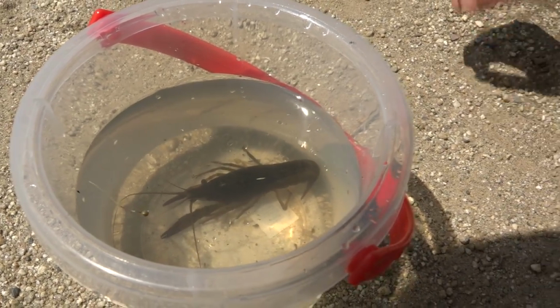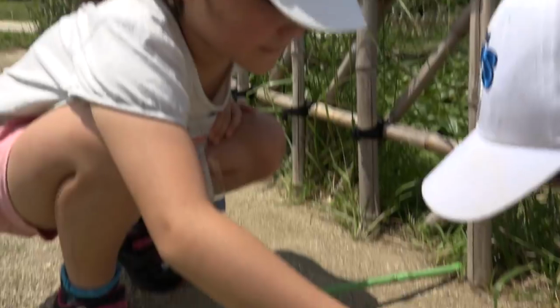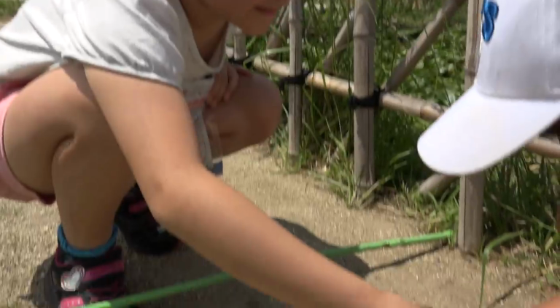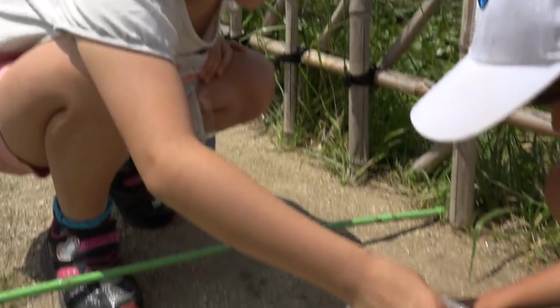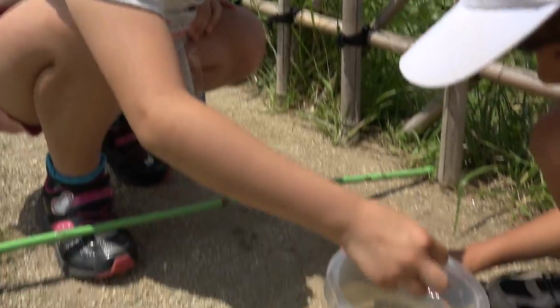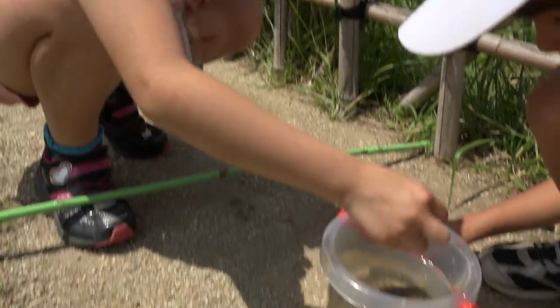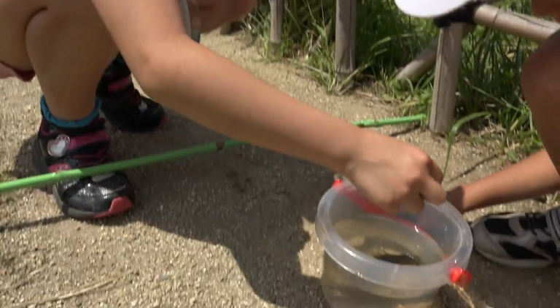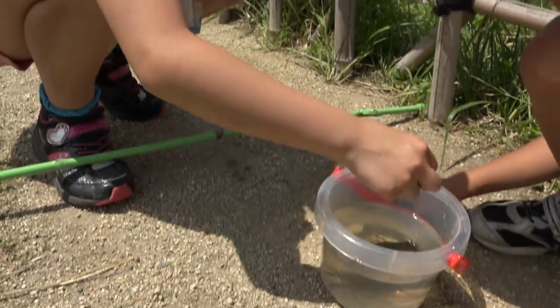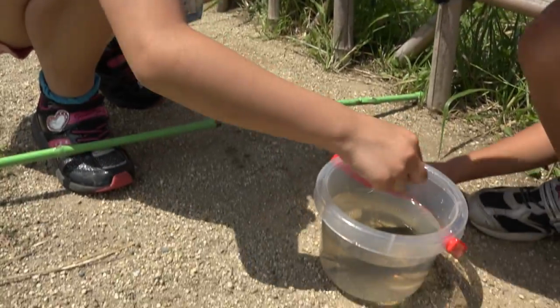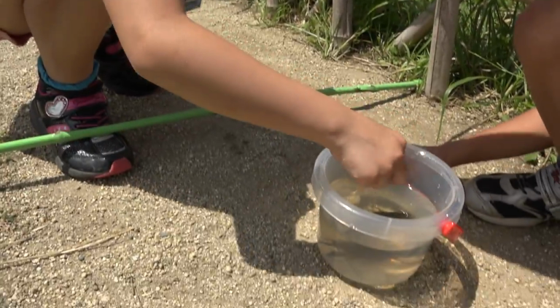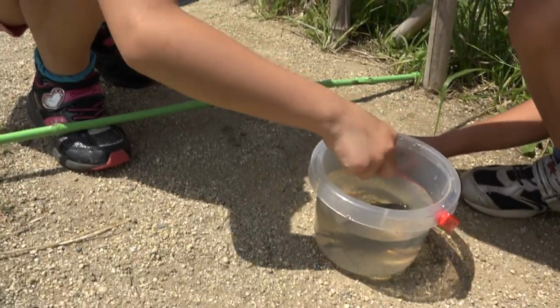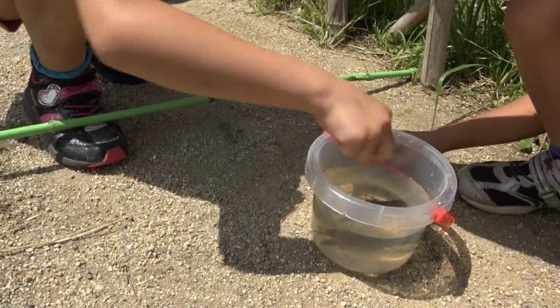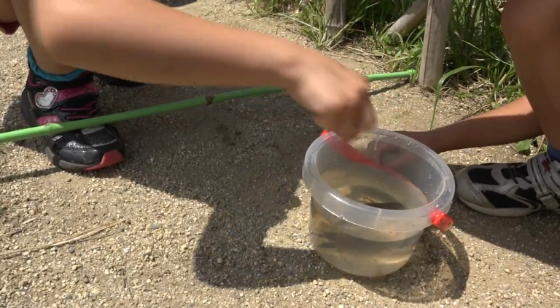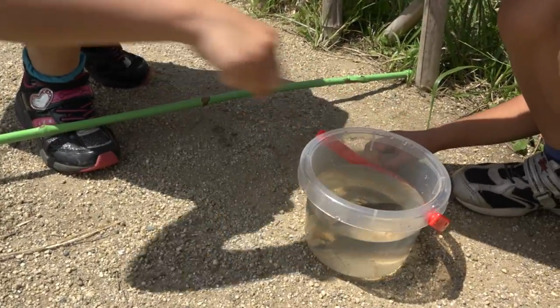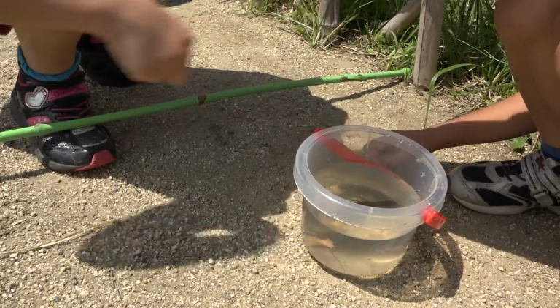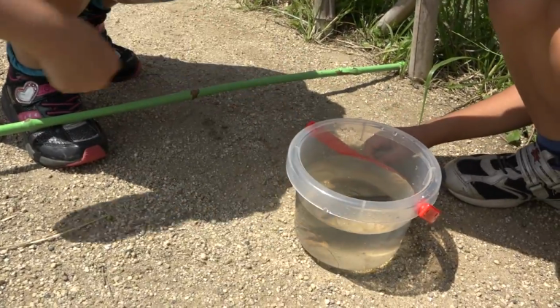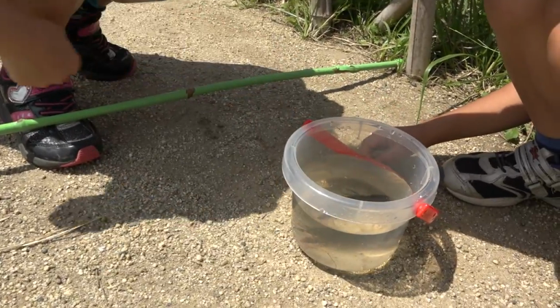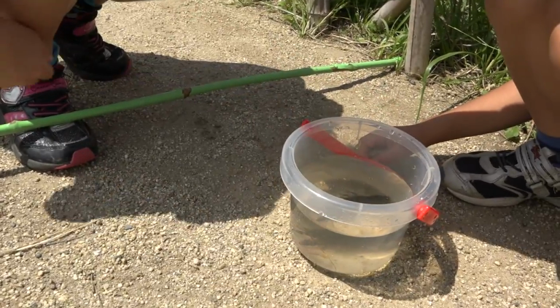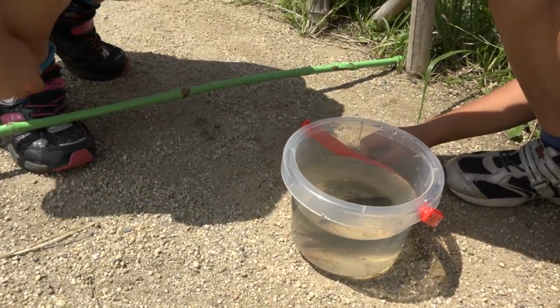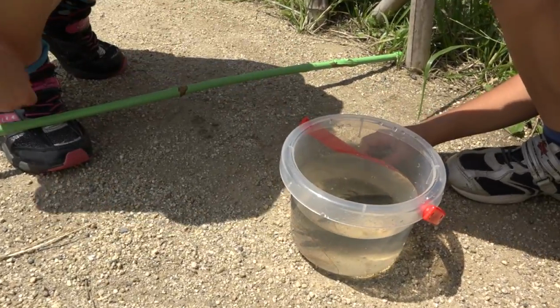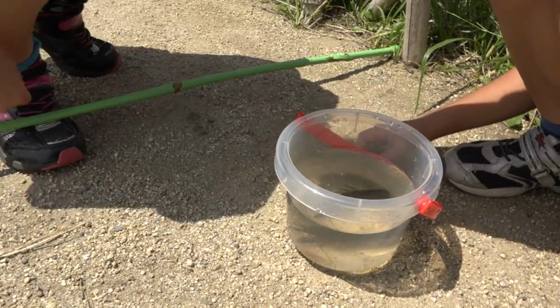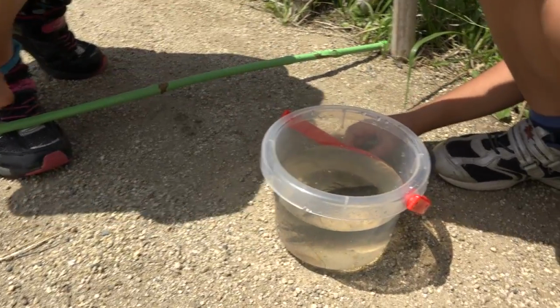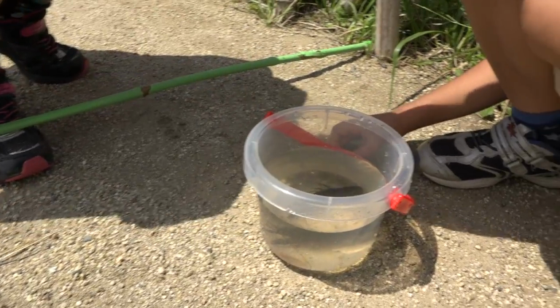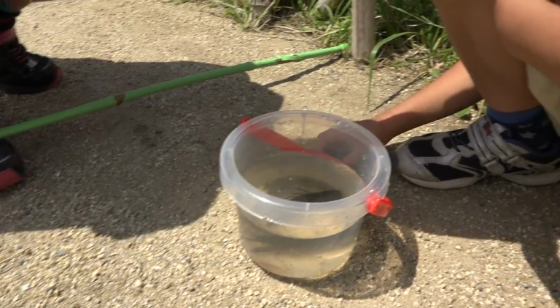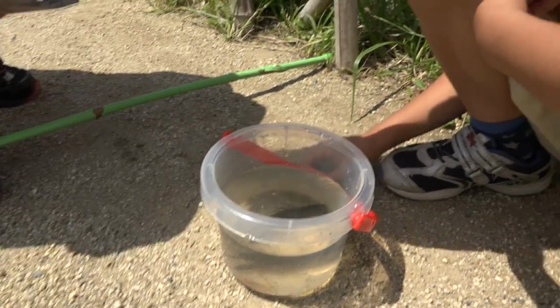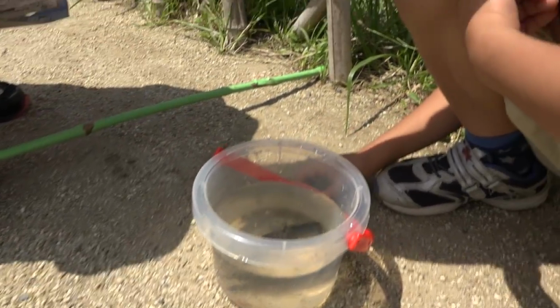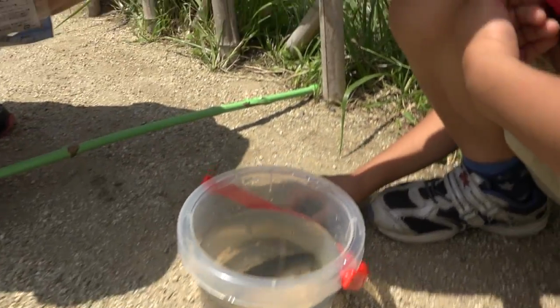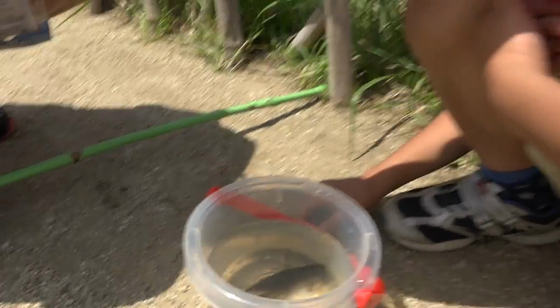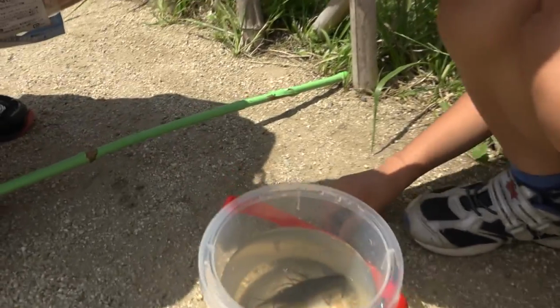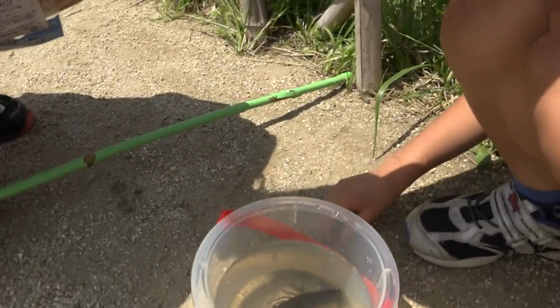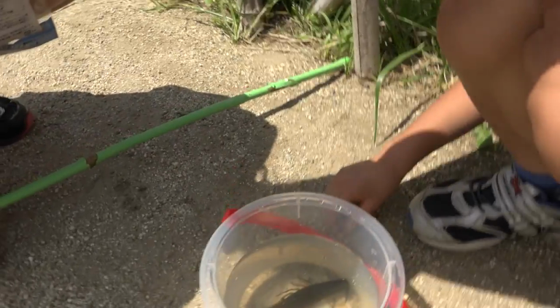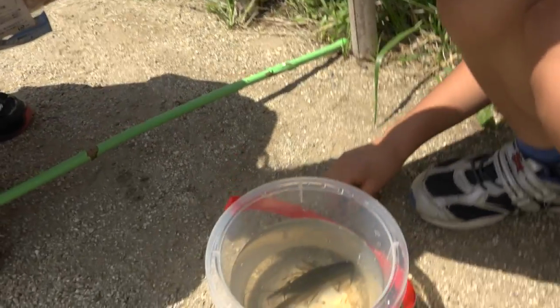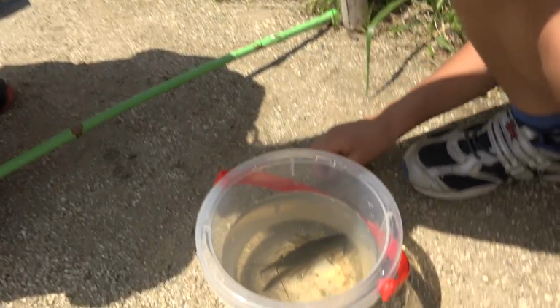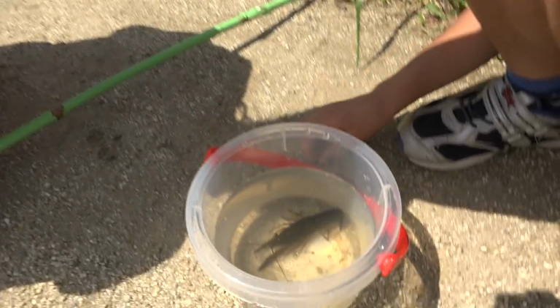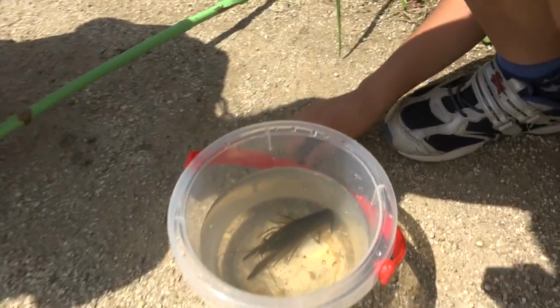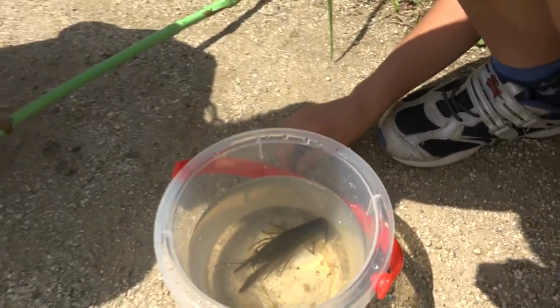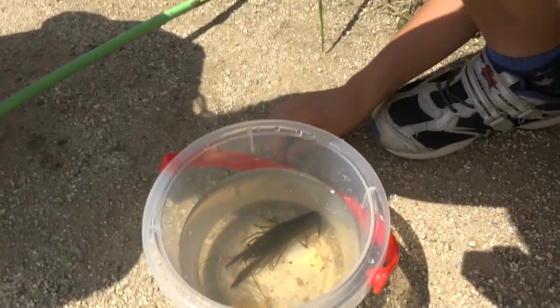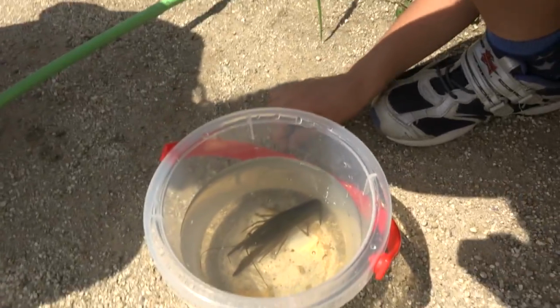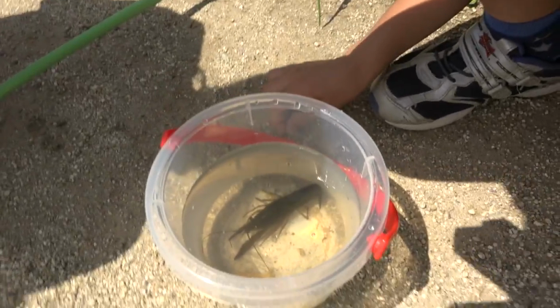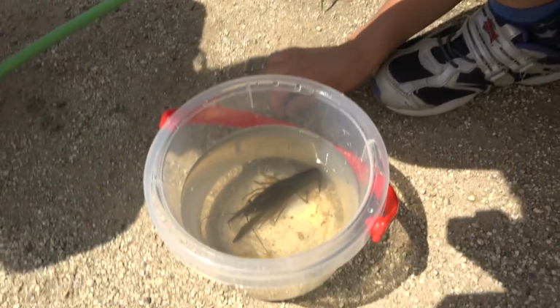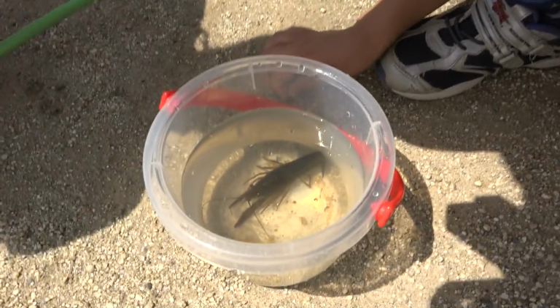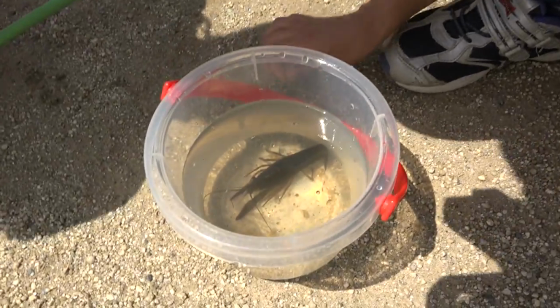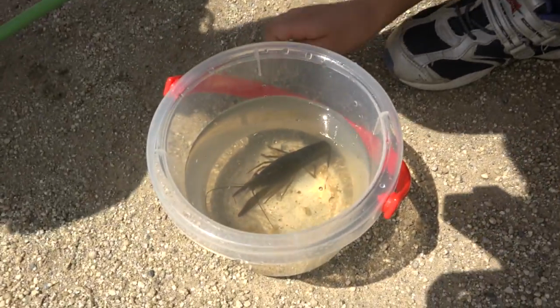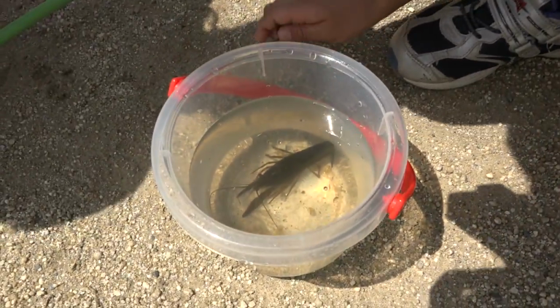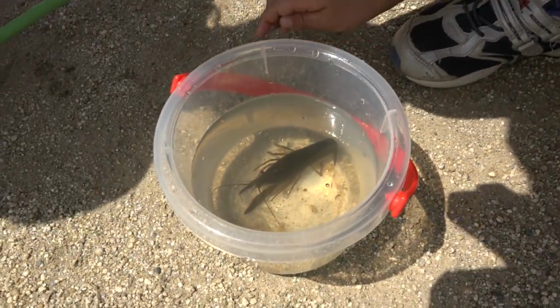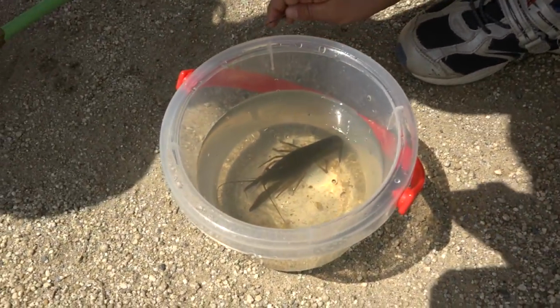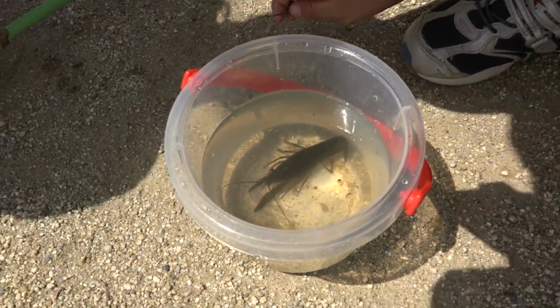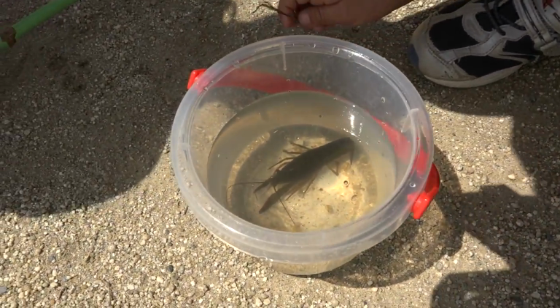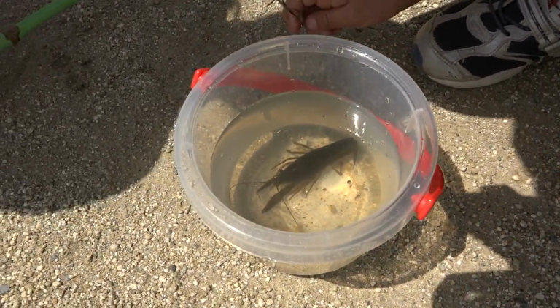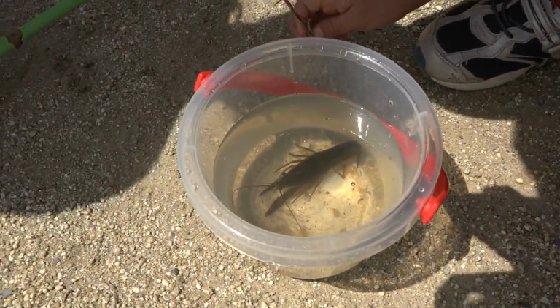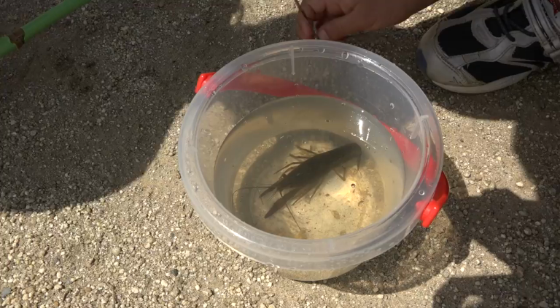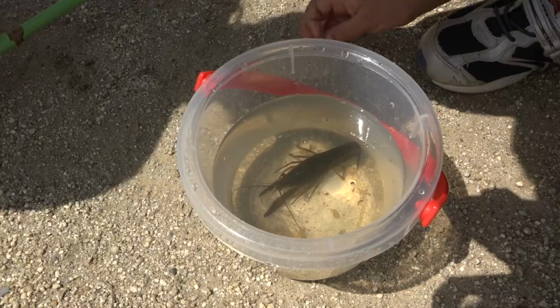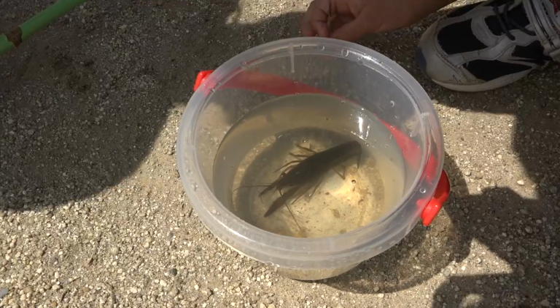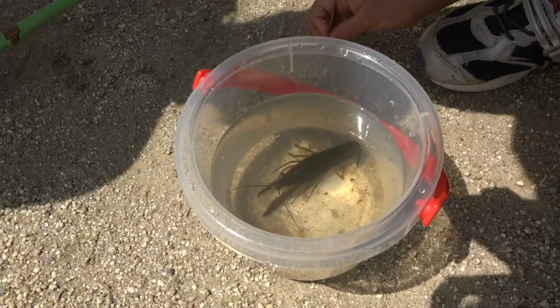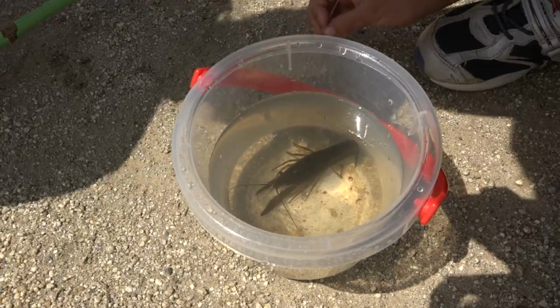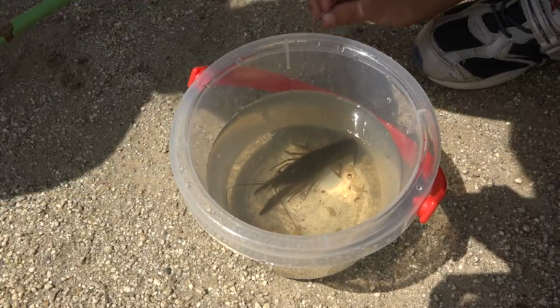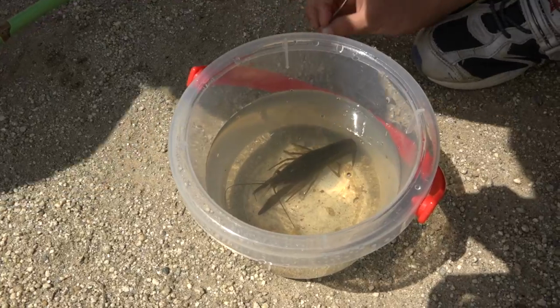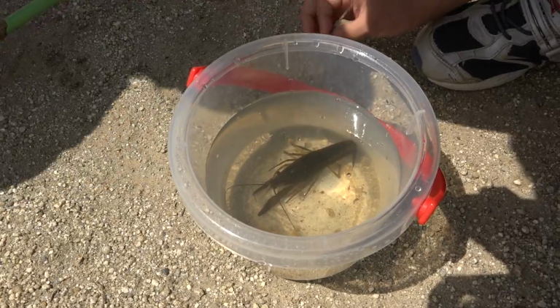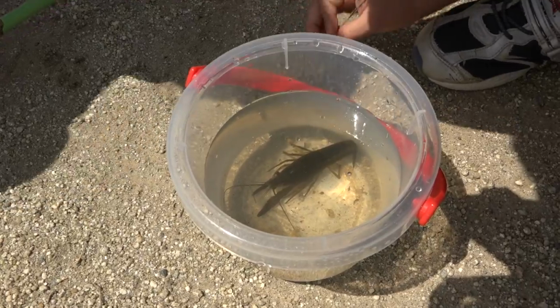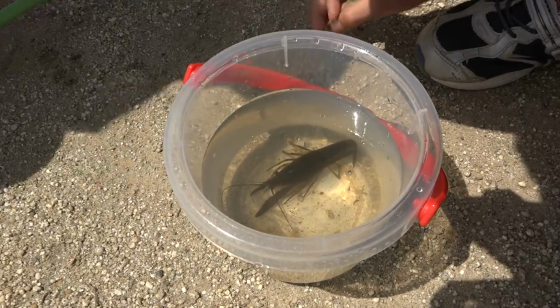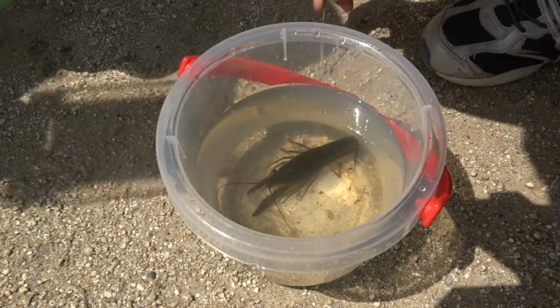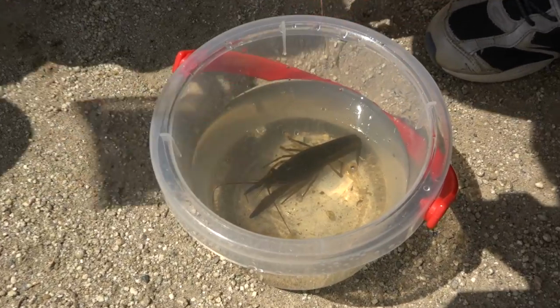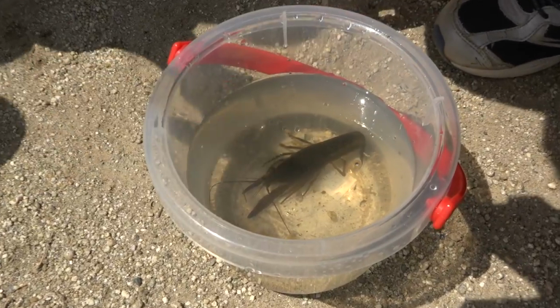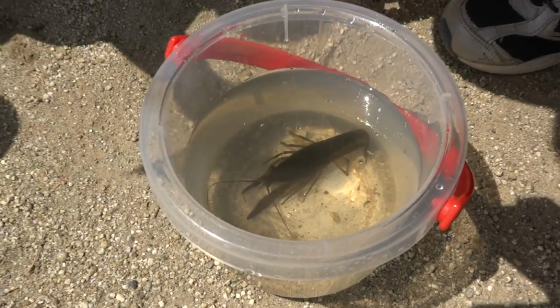You like squid? Yeah. That's how you caught it? Yeah. But once you put squid in there, it doesn't want to eat it anymore. Oh, why? I don't know.